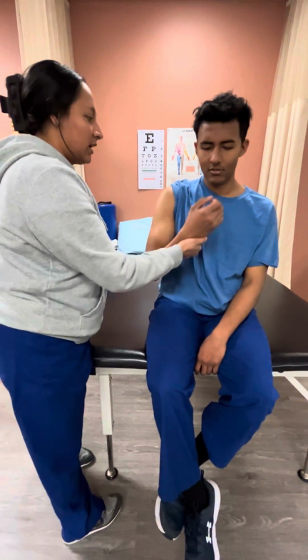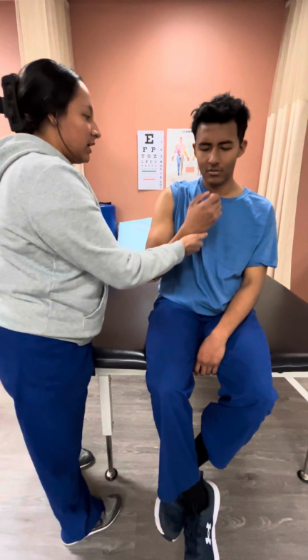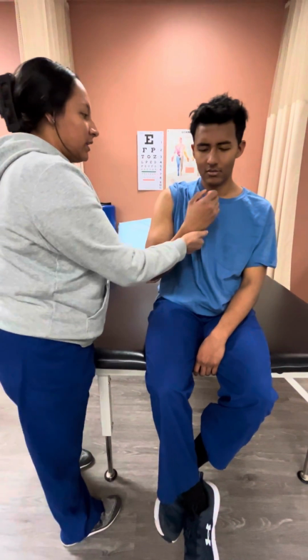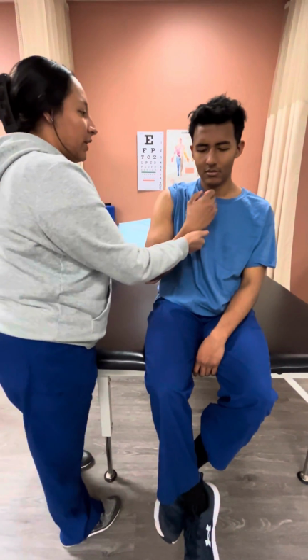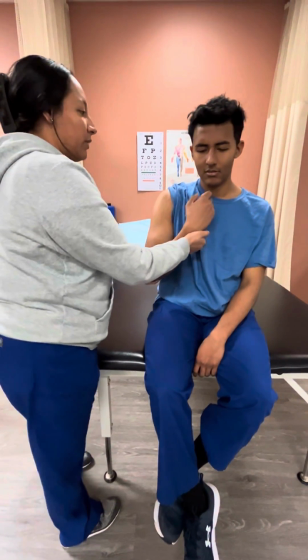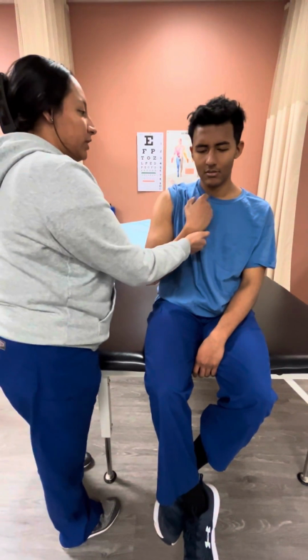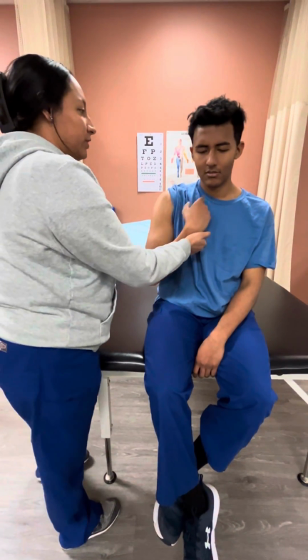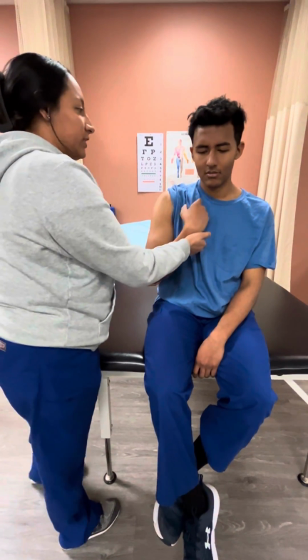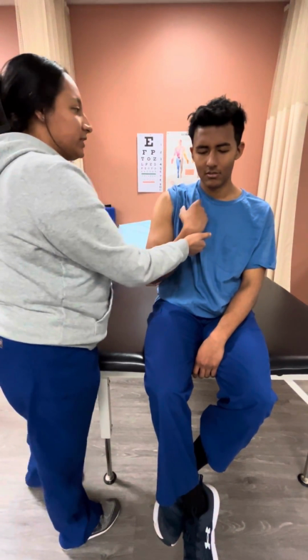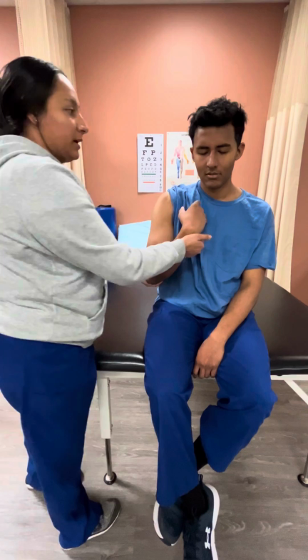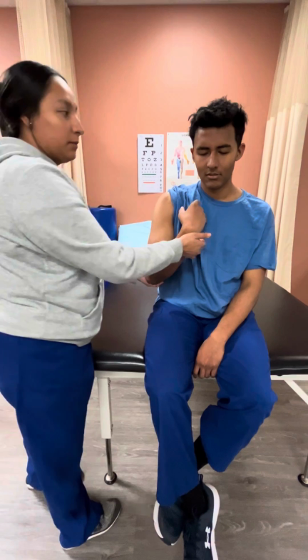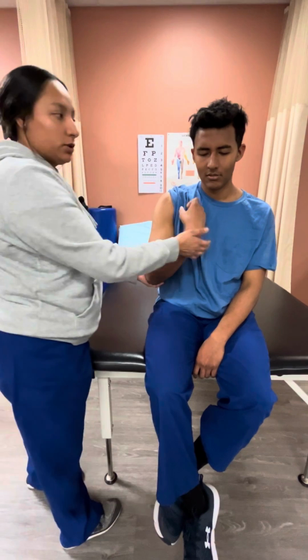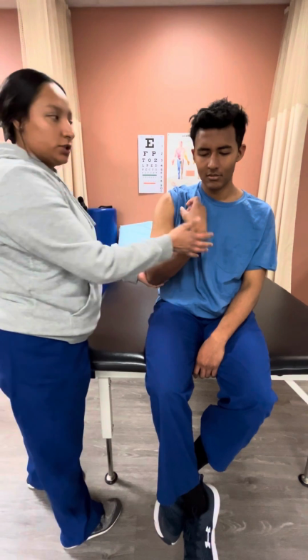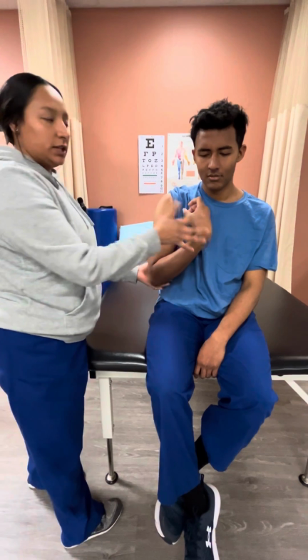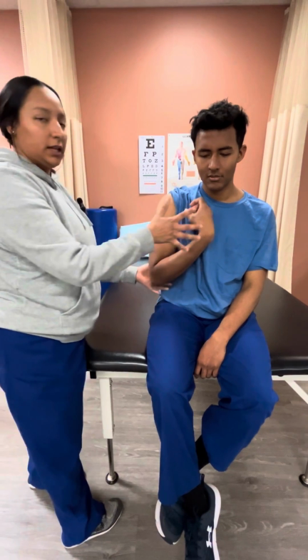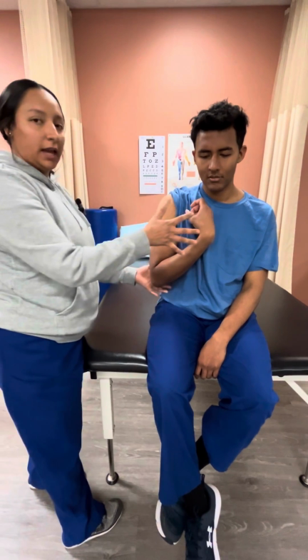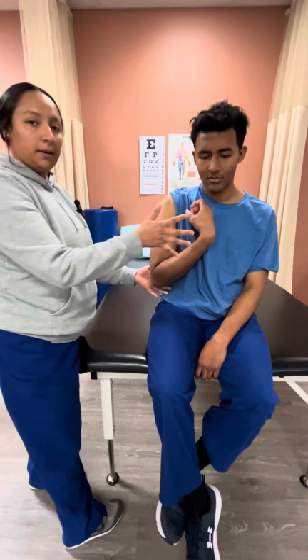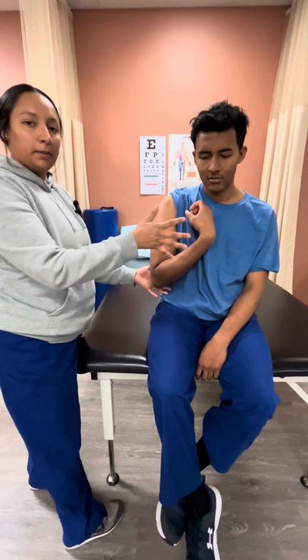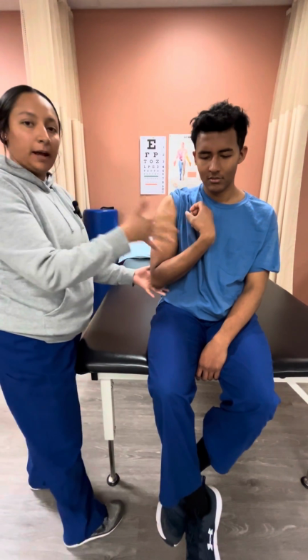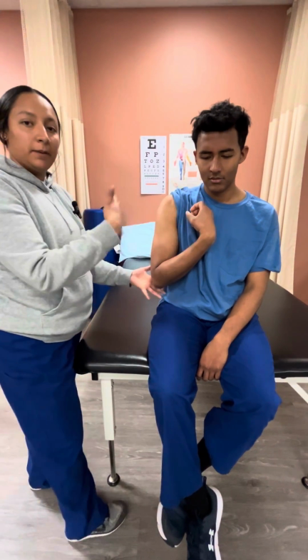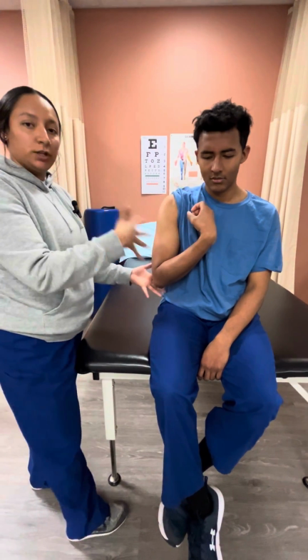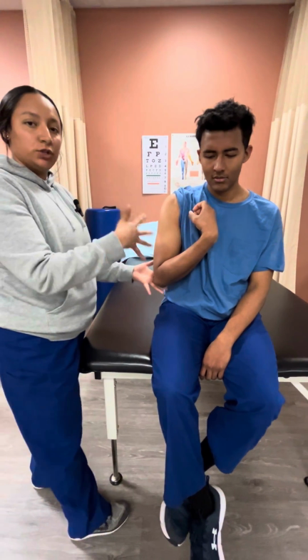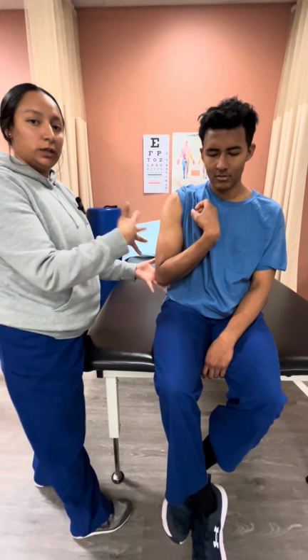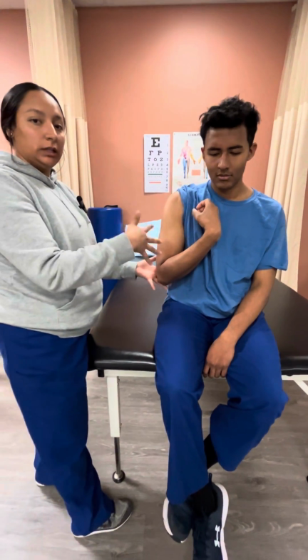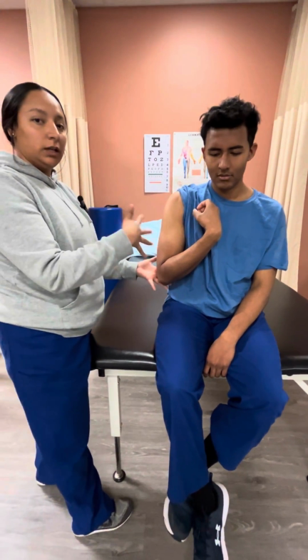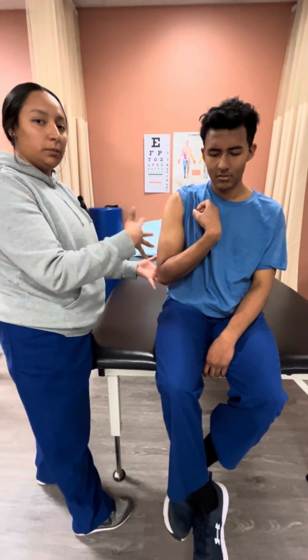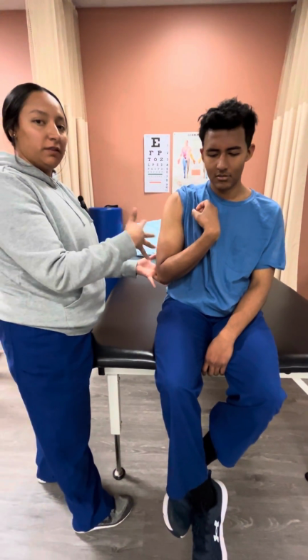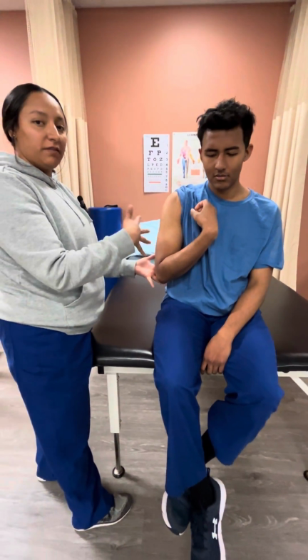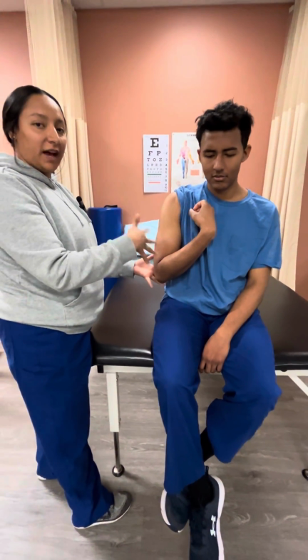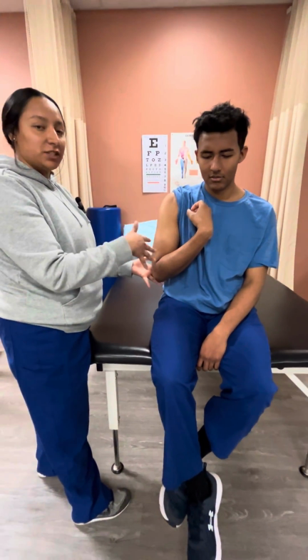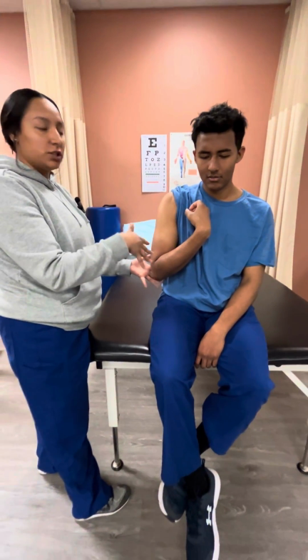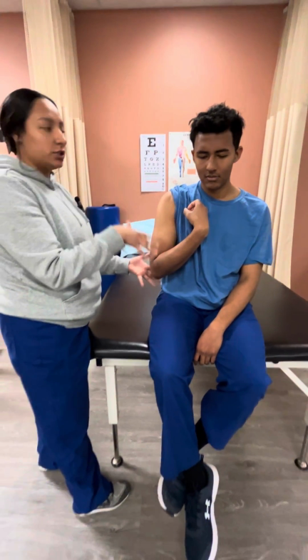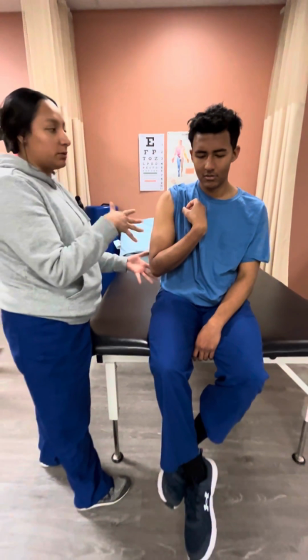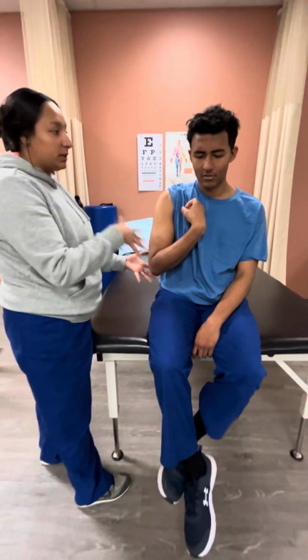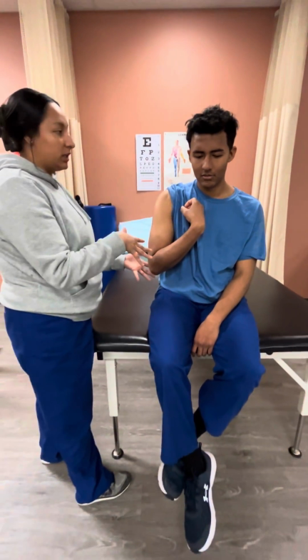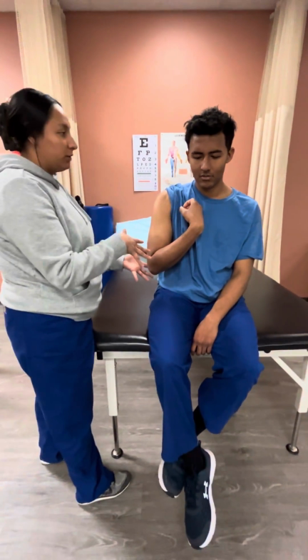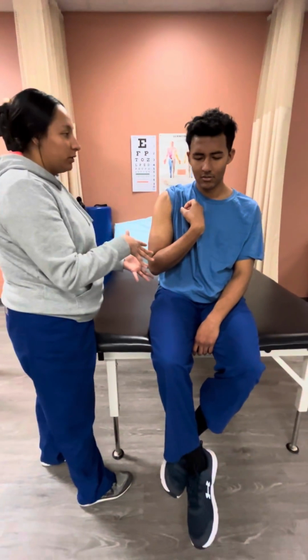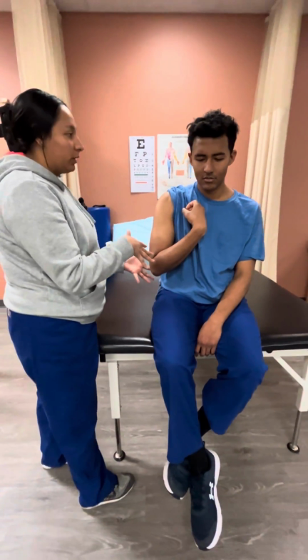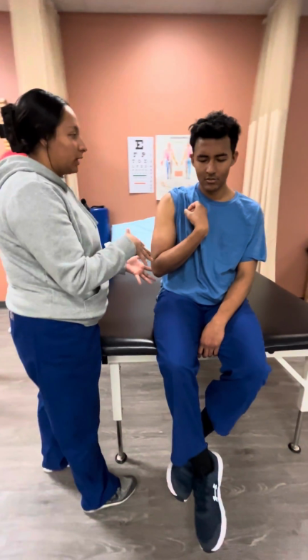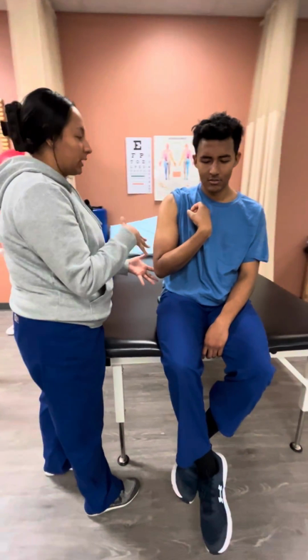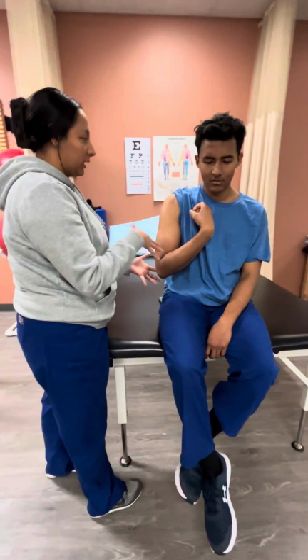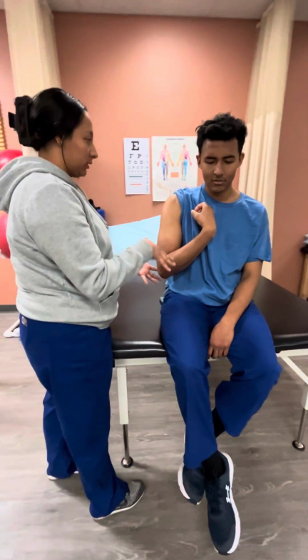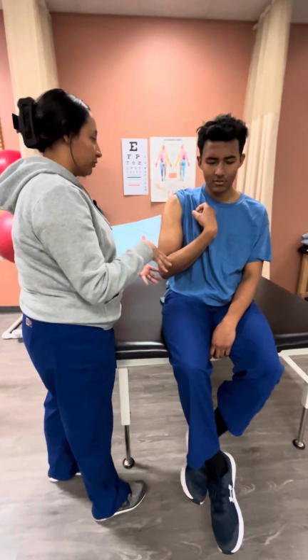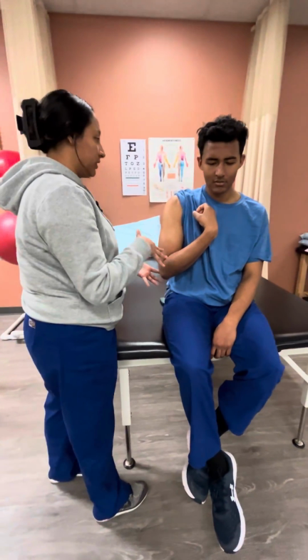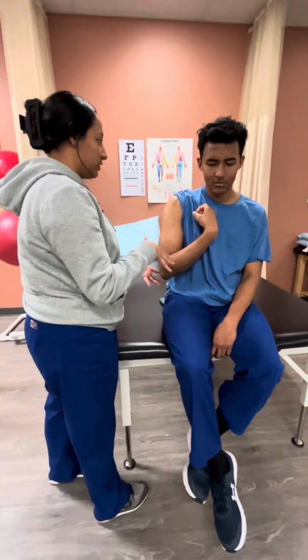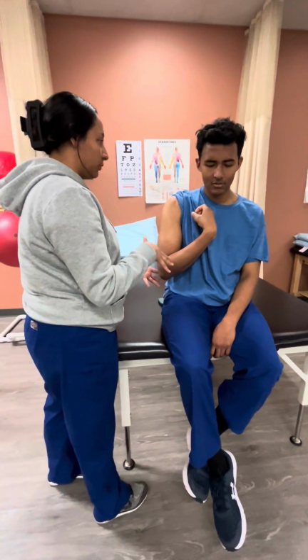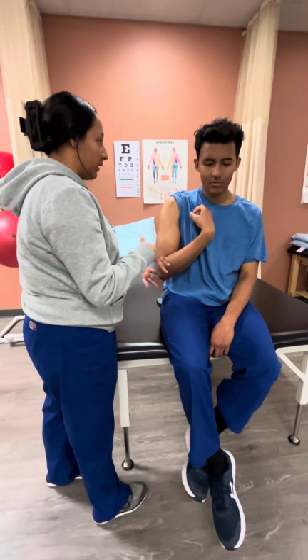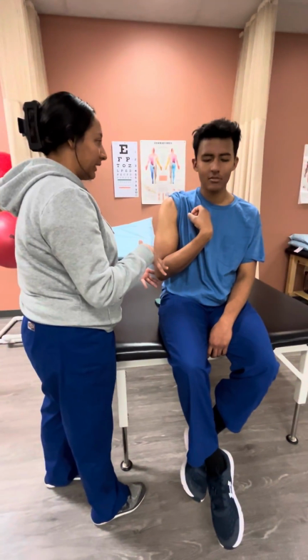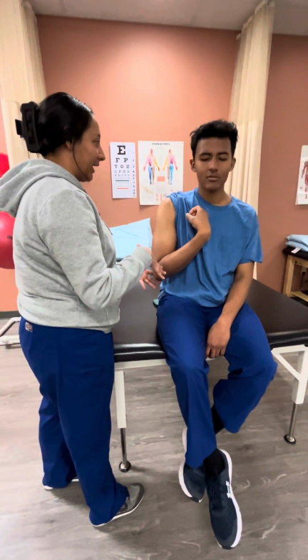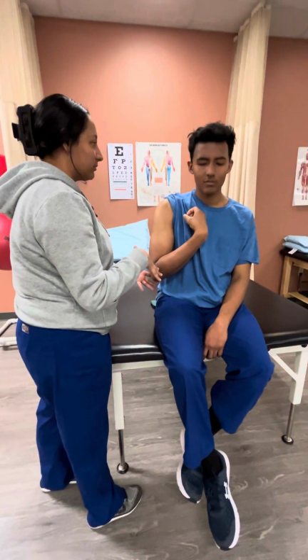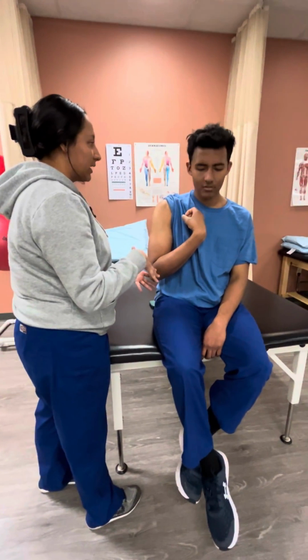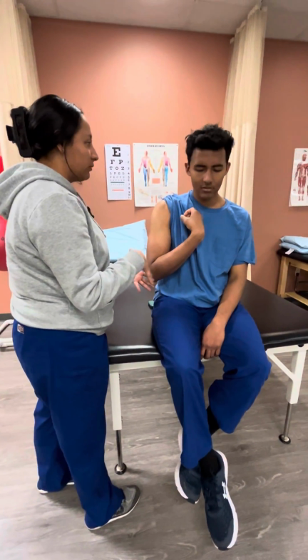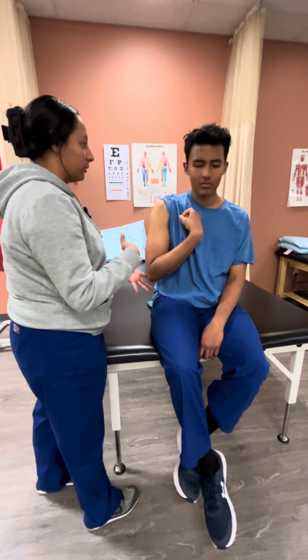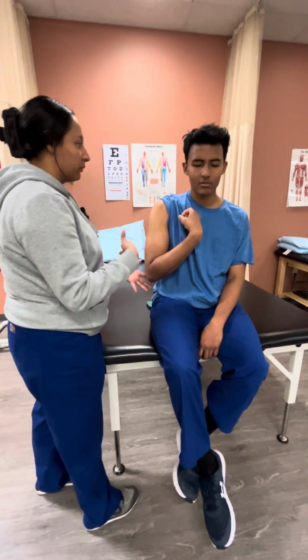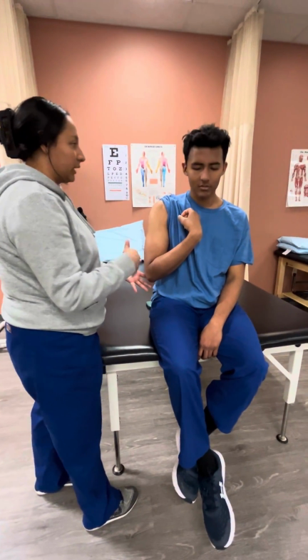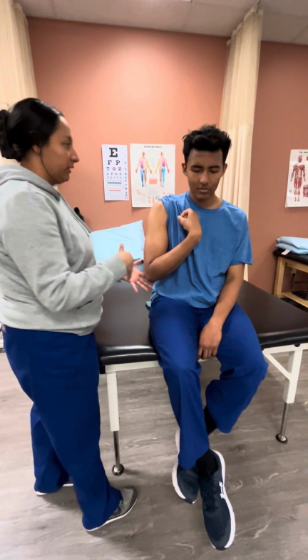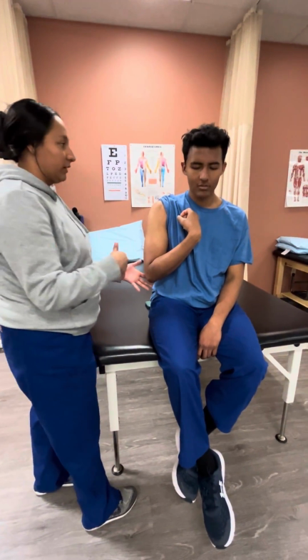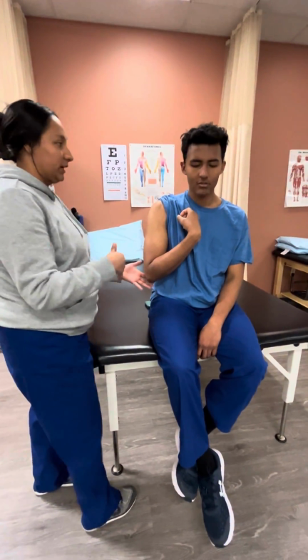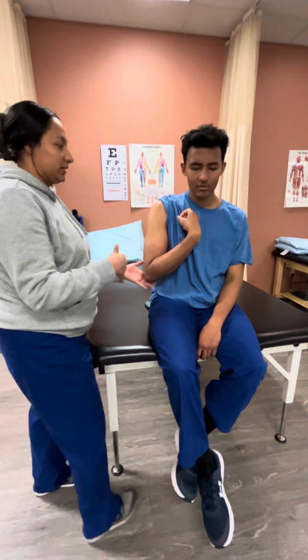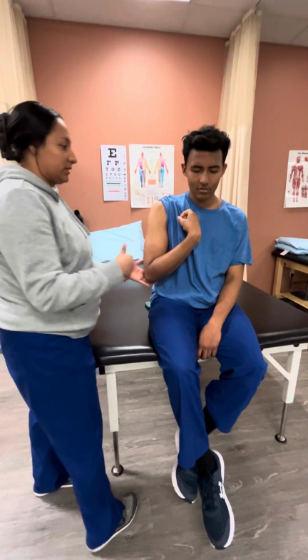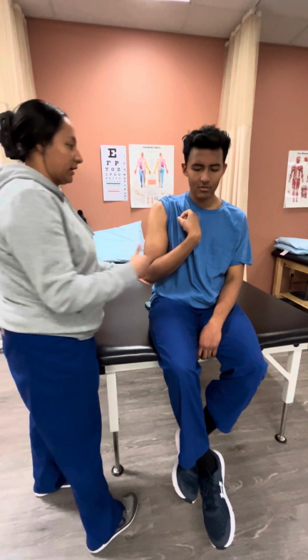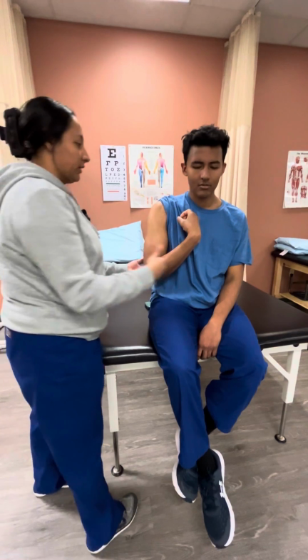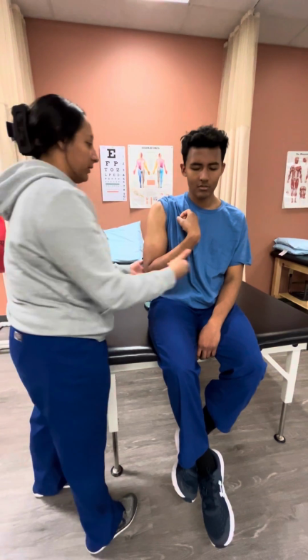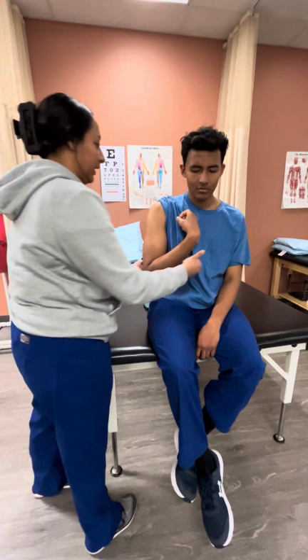Now we're going to do the same motion again, but I'm going to do it a little bit faster. I'm going to give you a three, two, one countdown when we're getting ready to start.